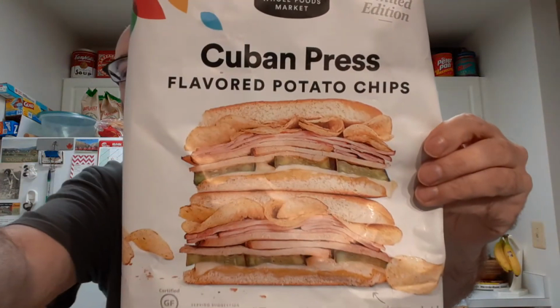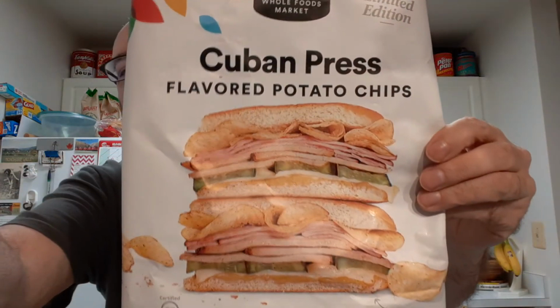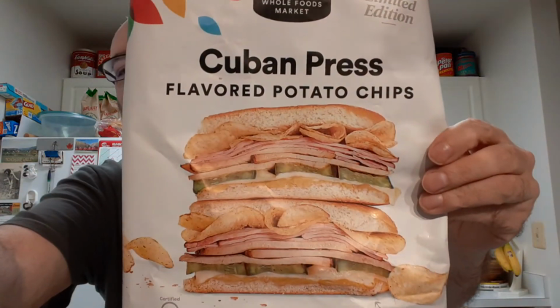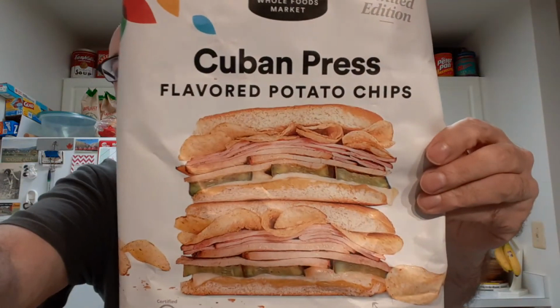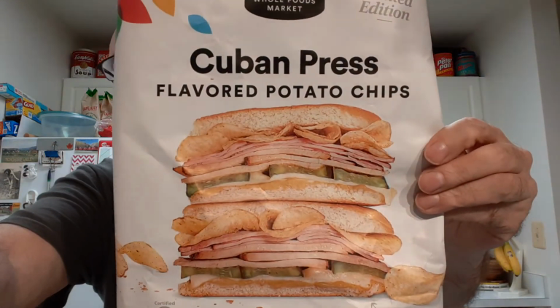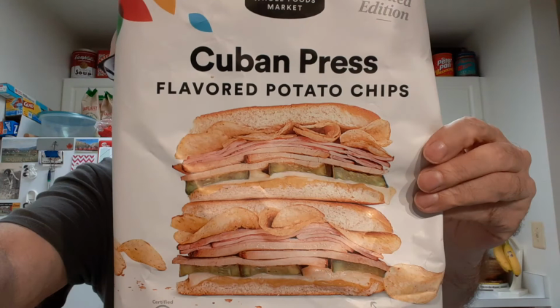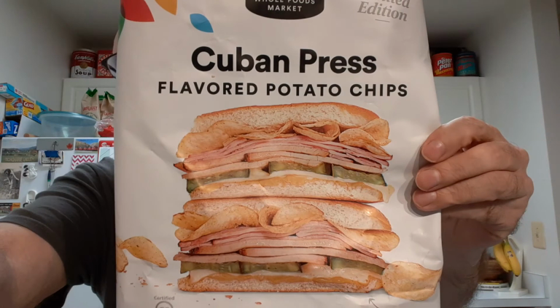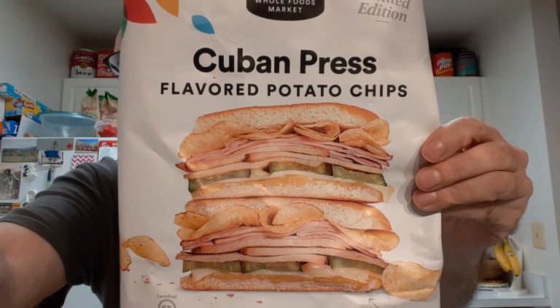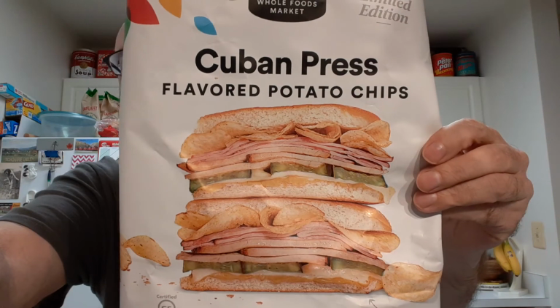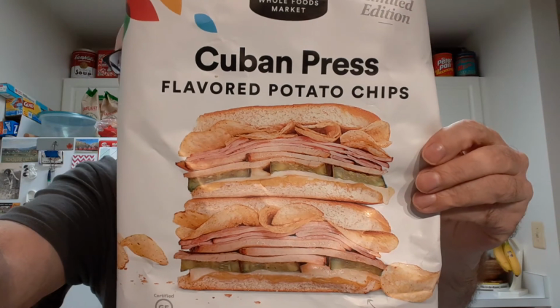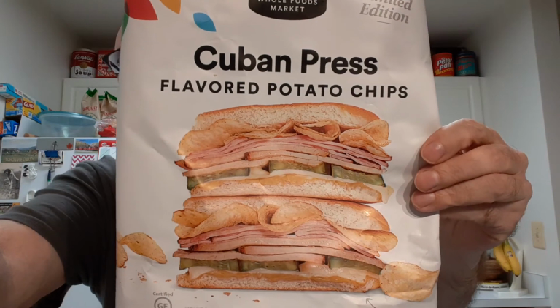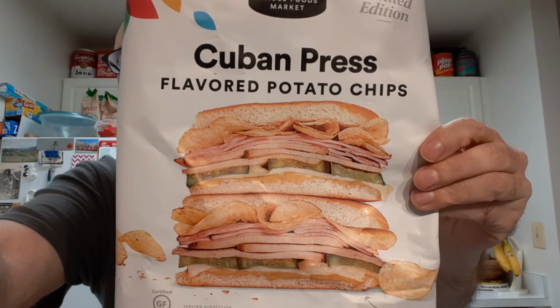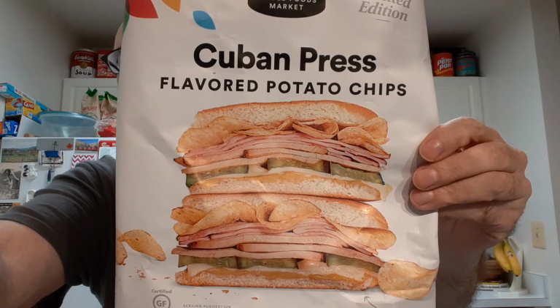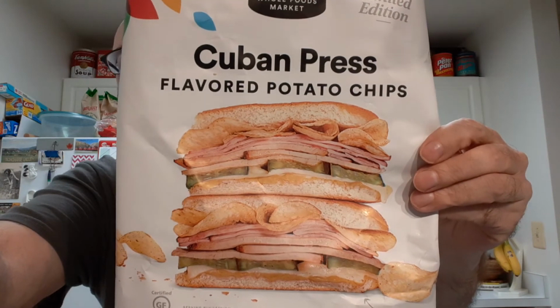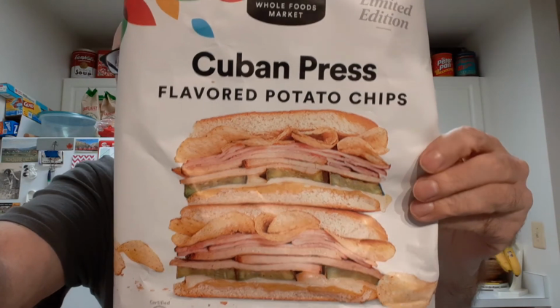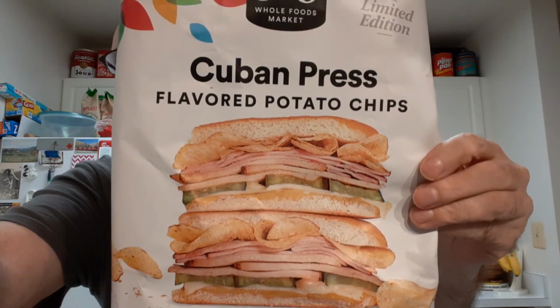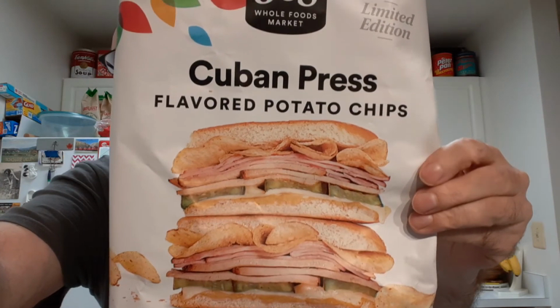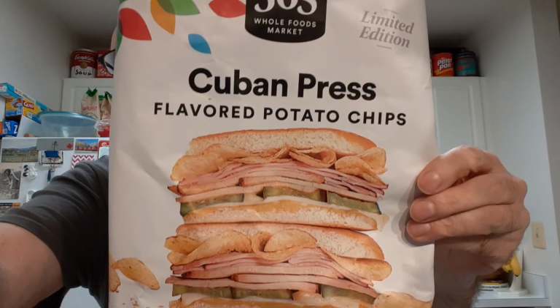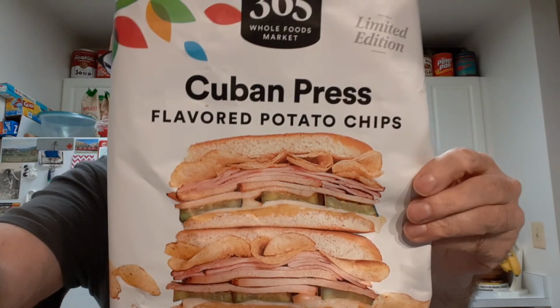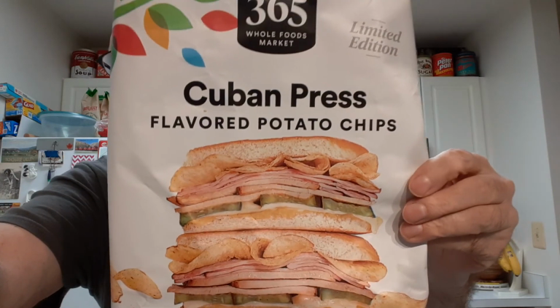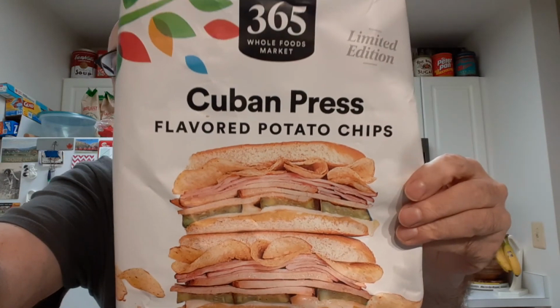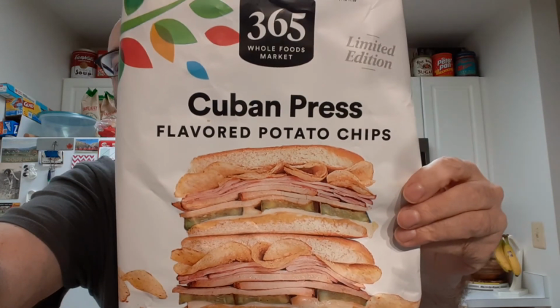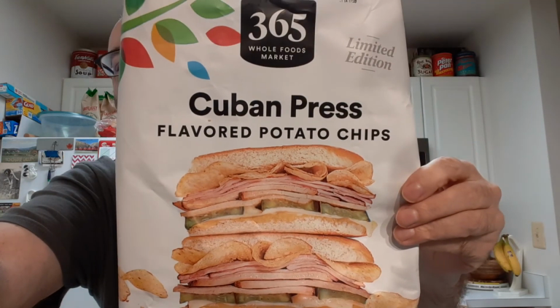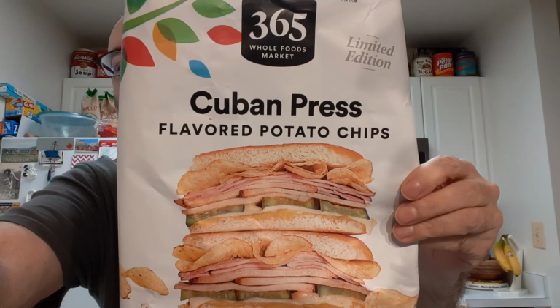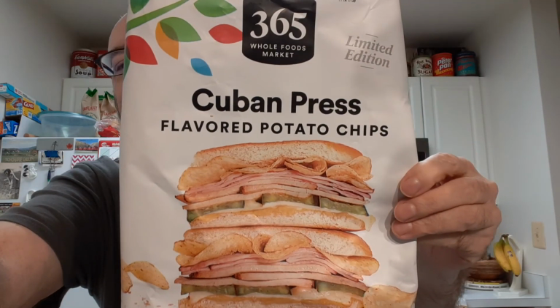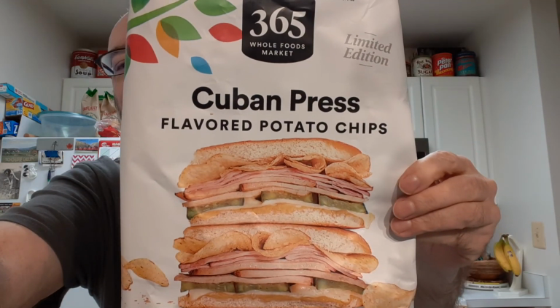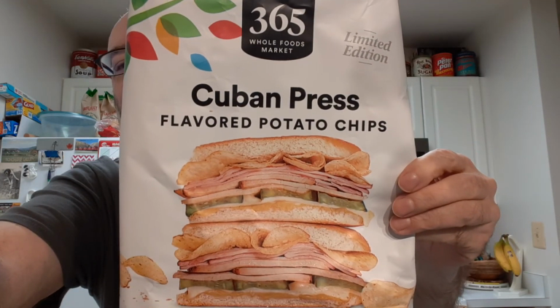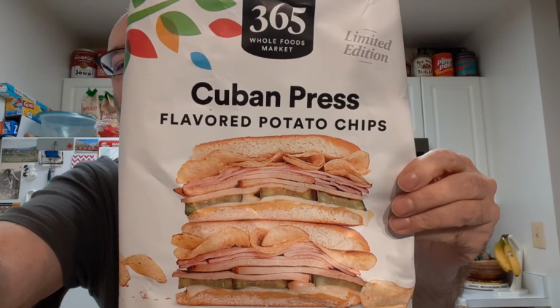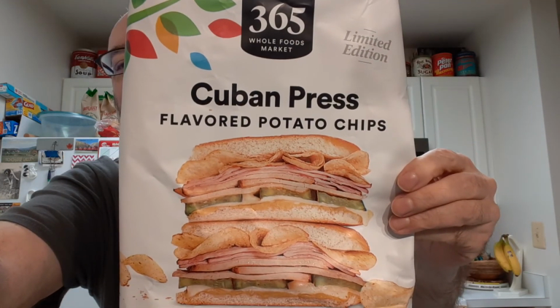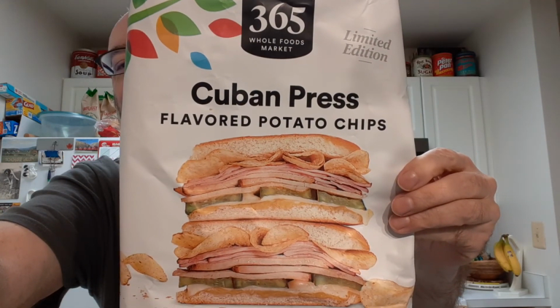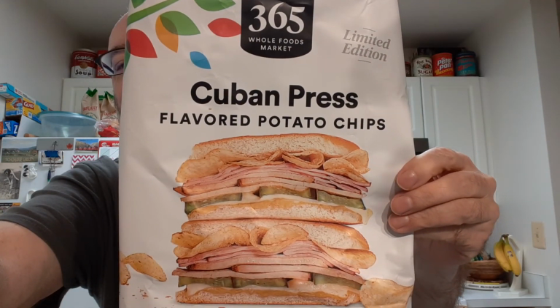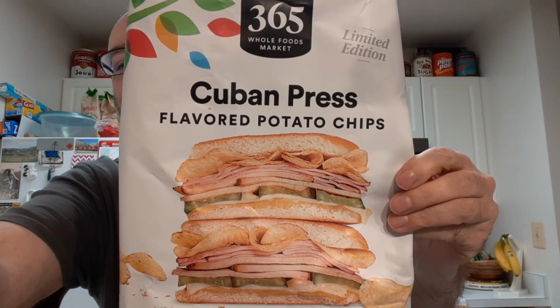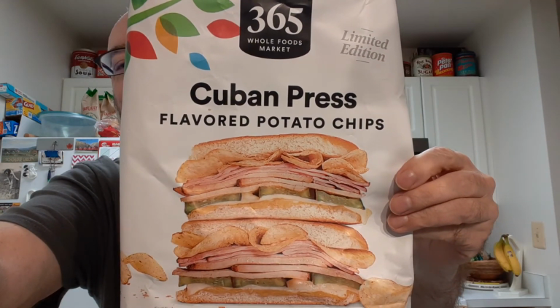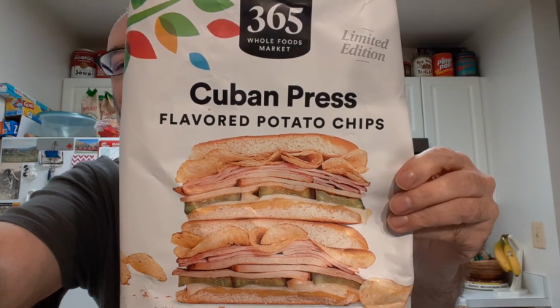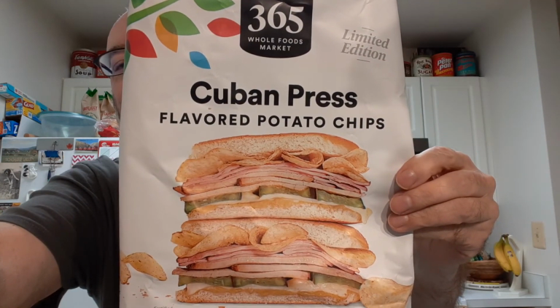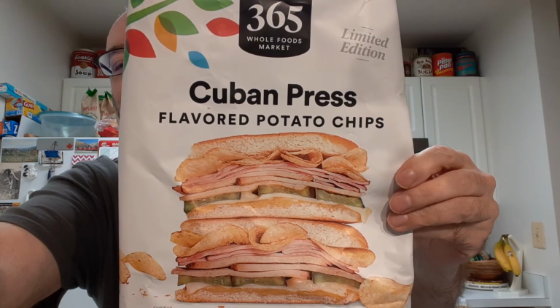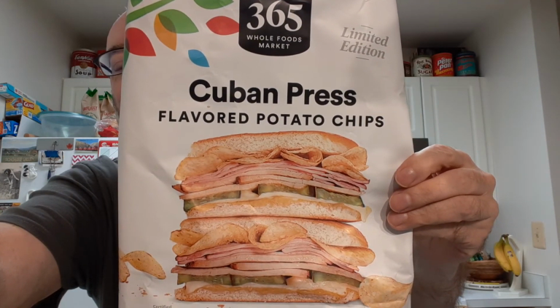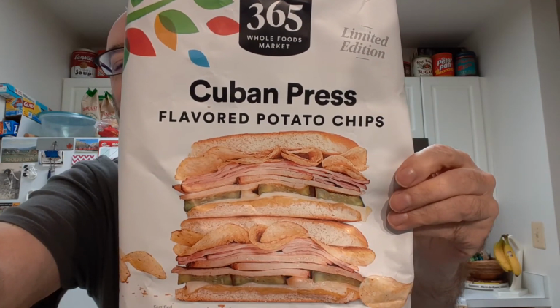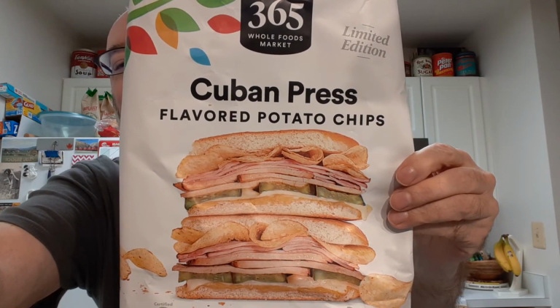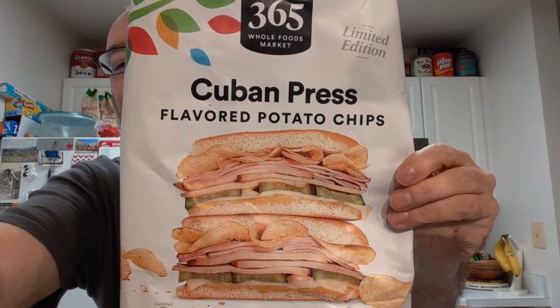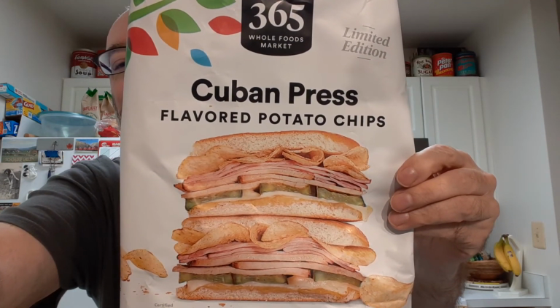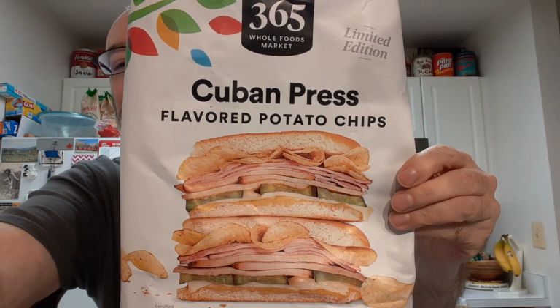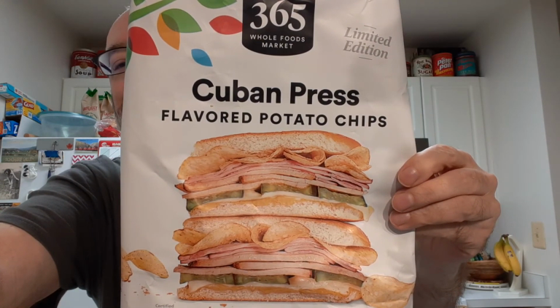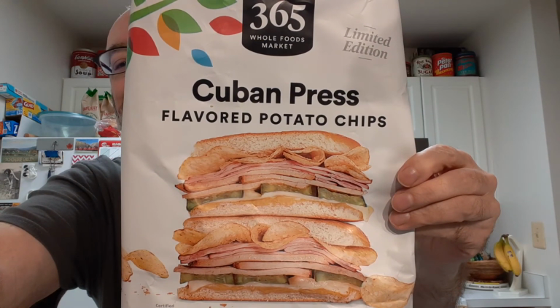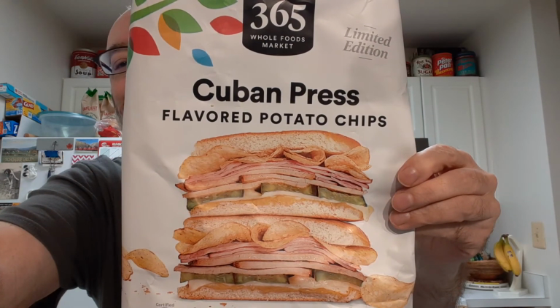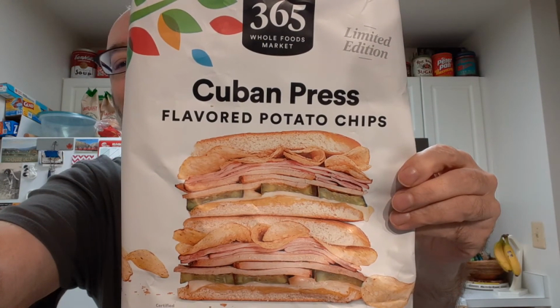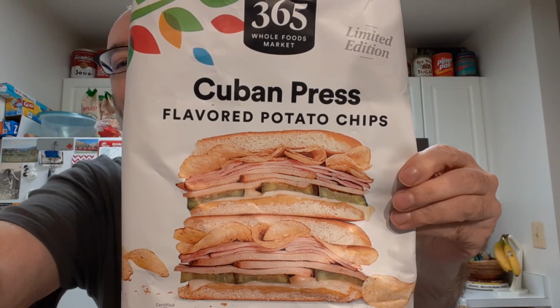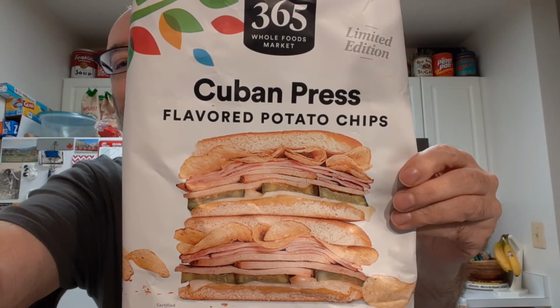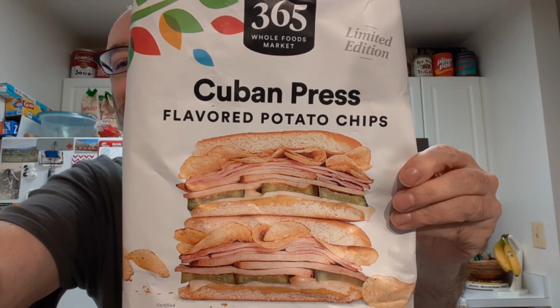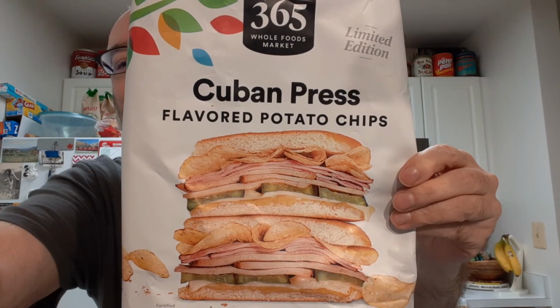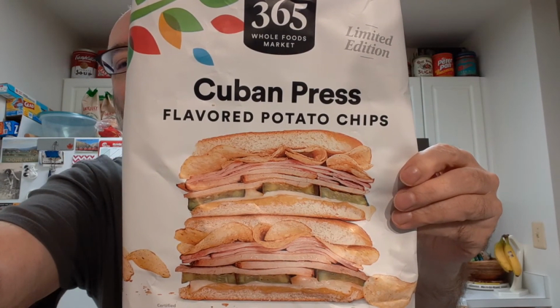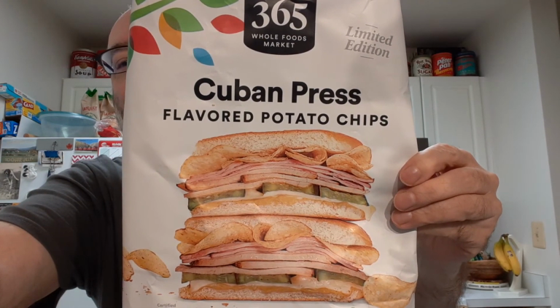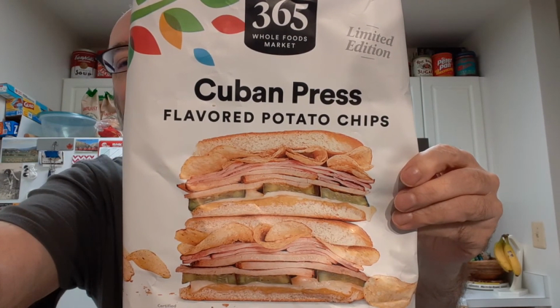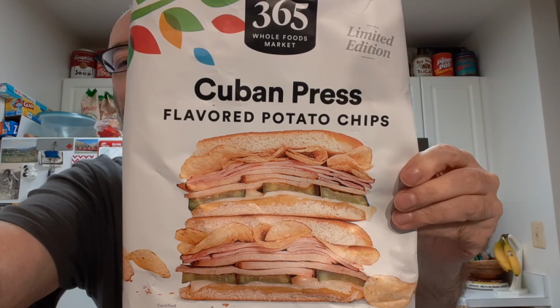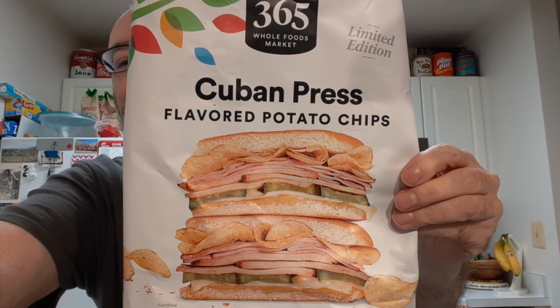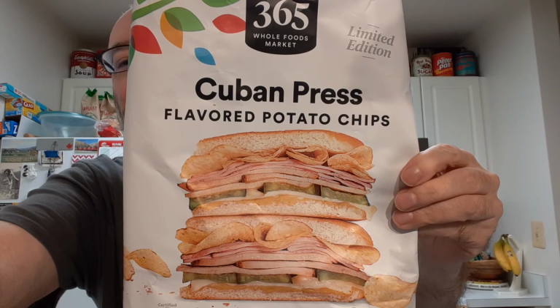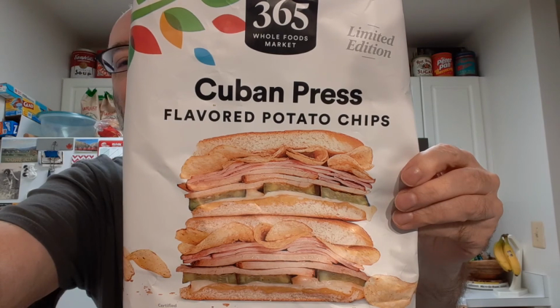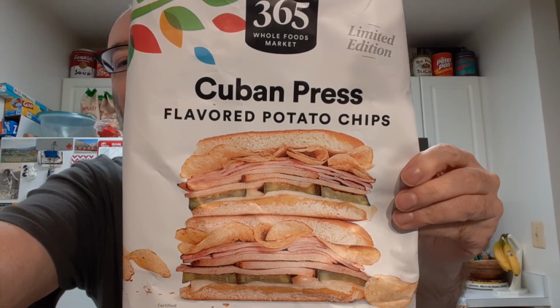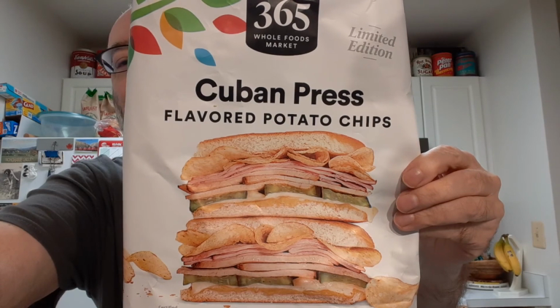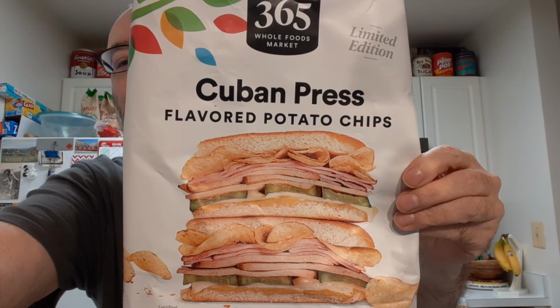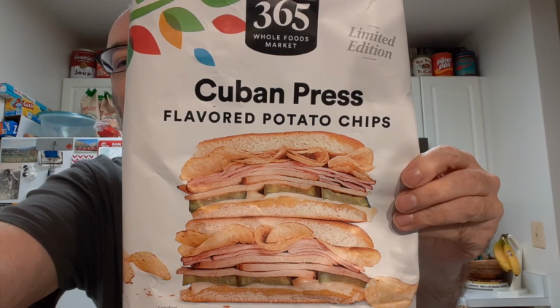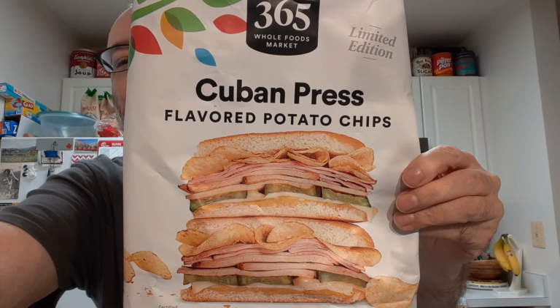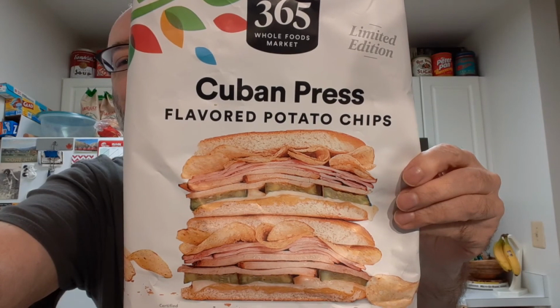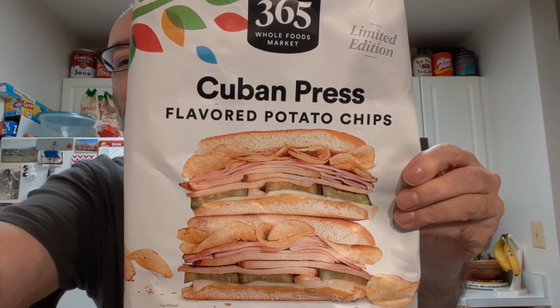The Cuban press flavored chips — they're a winner with me. Thank you. Bye-bye.